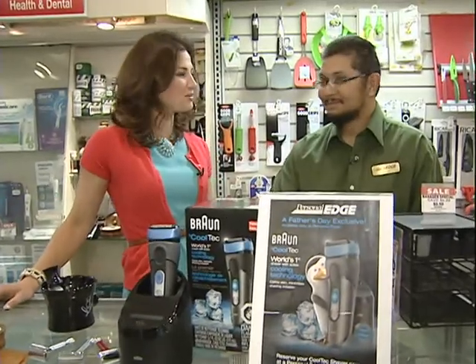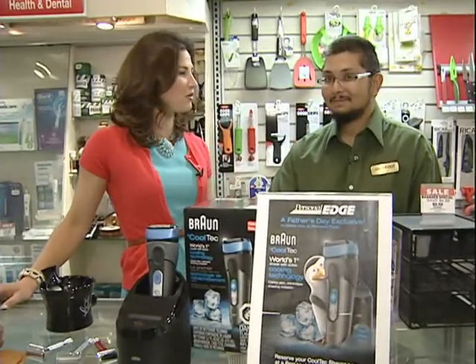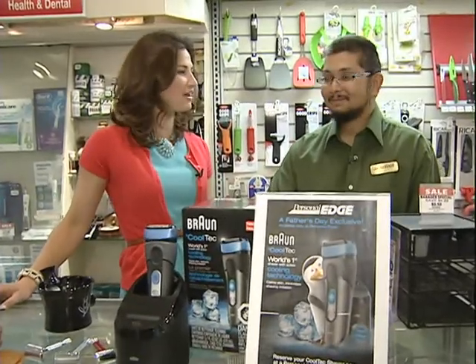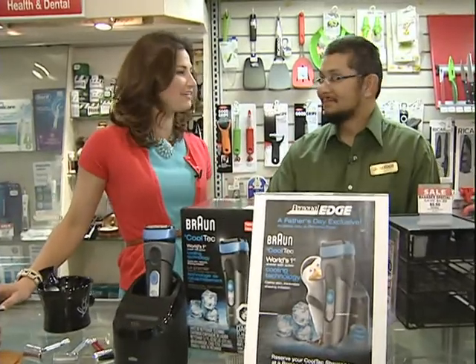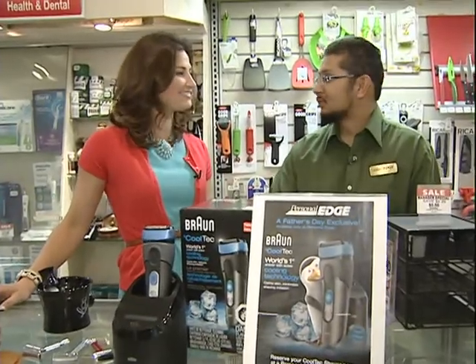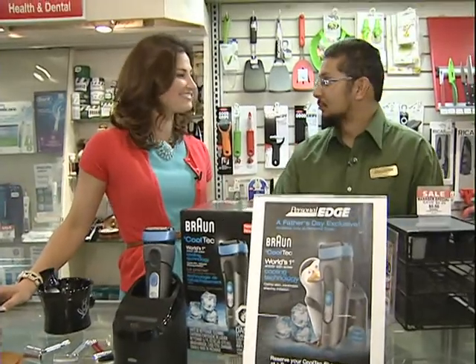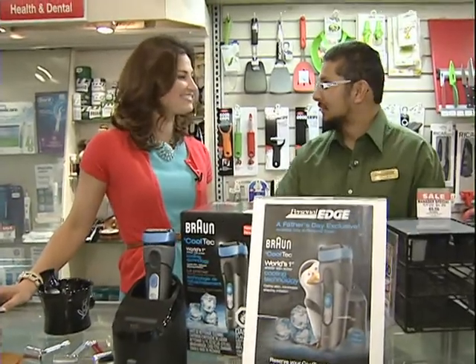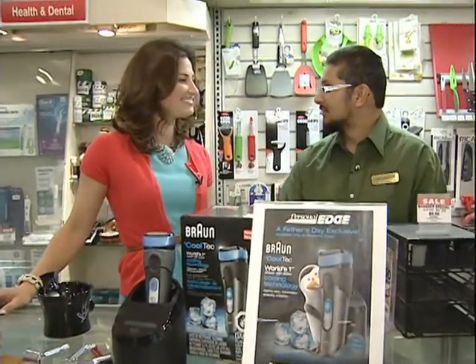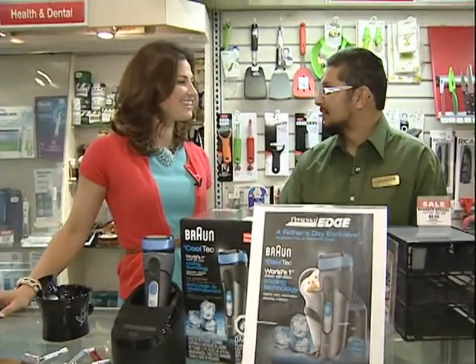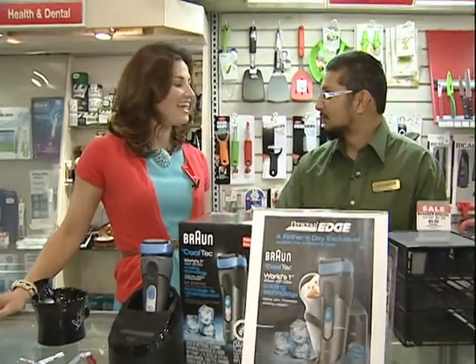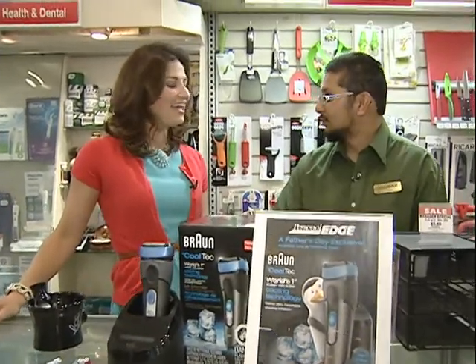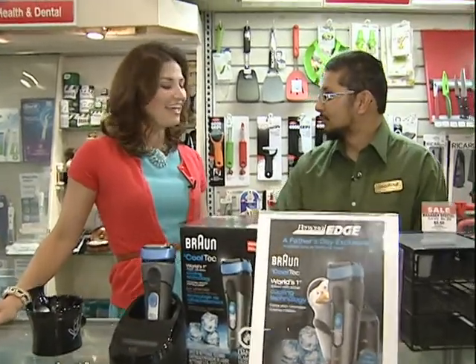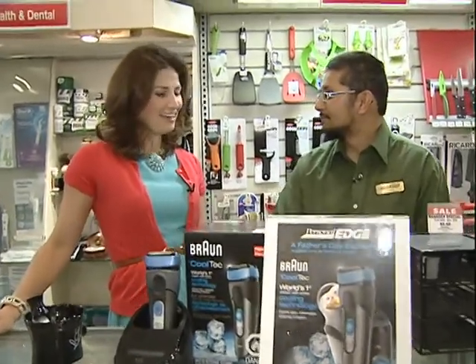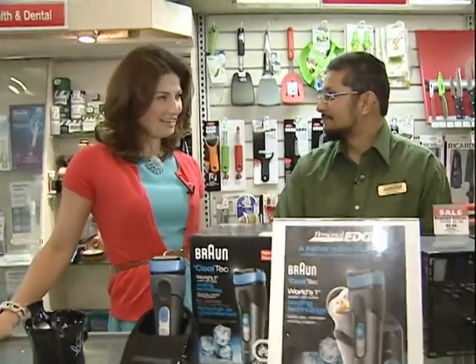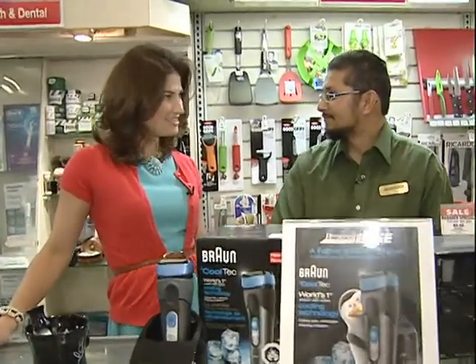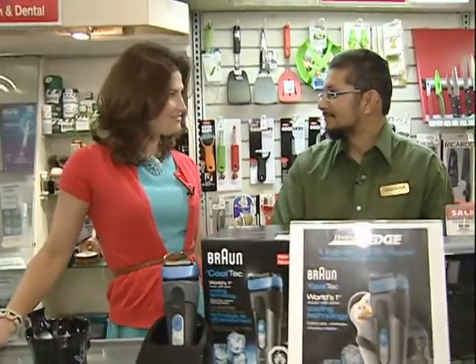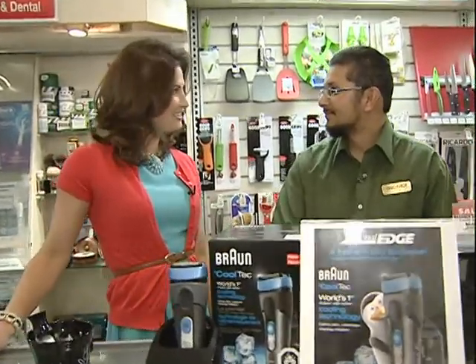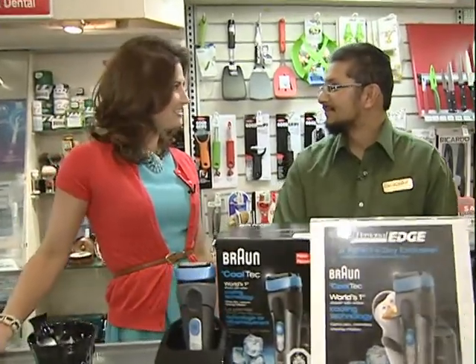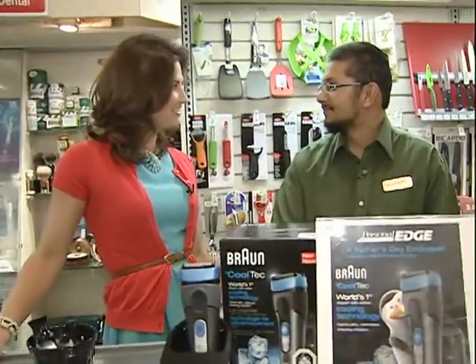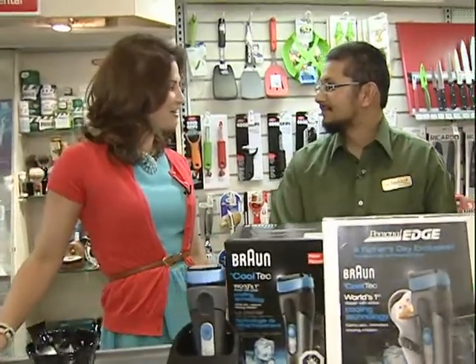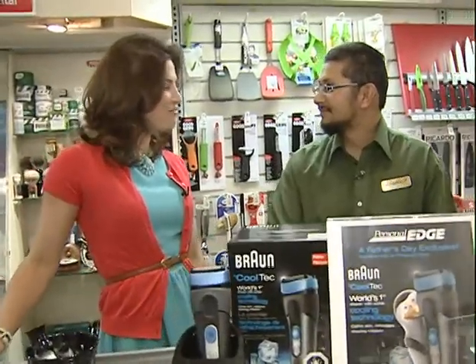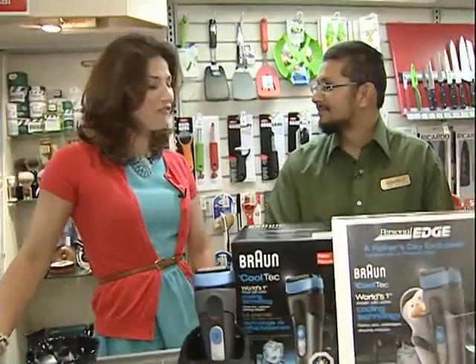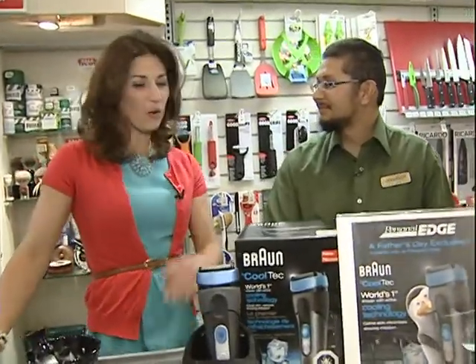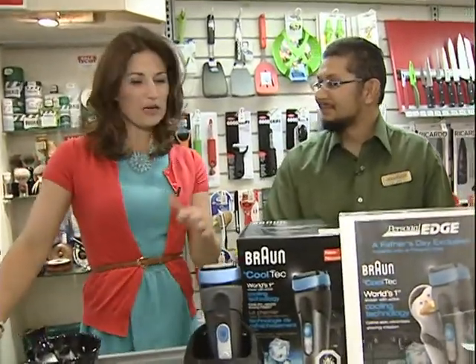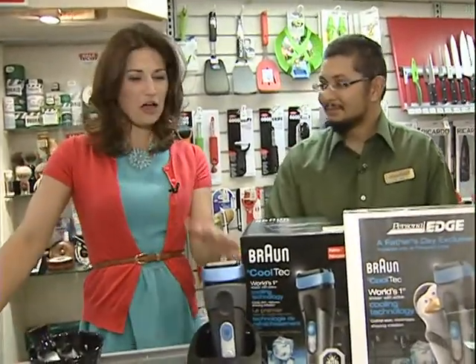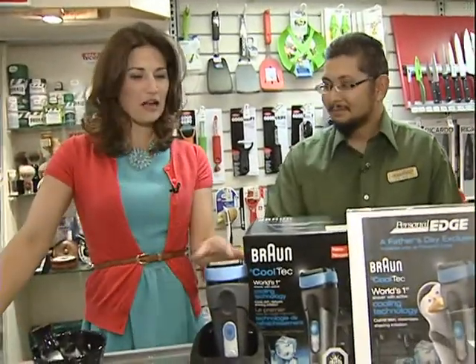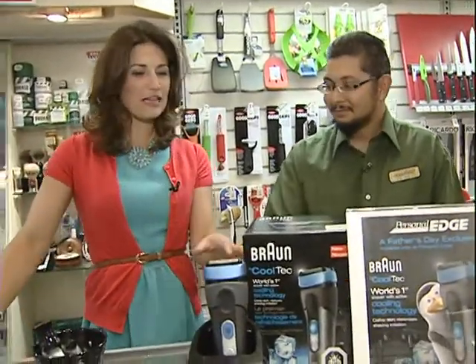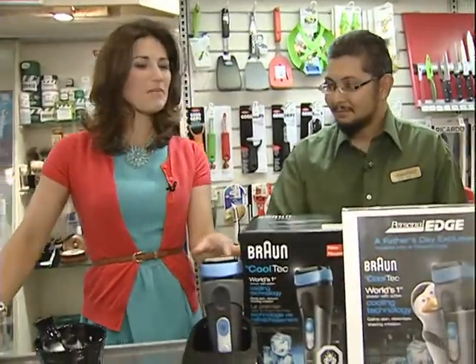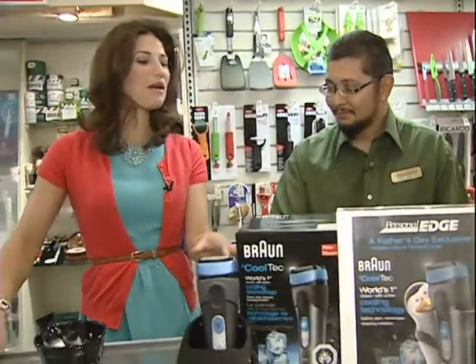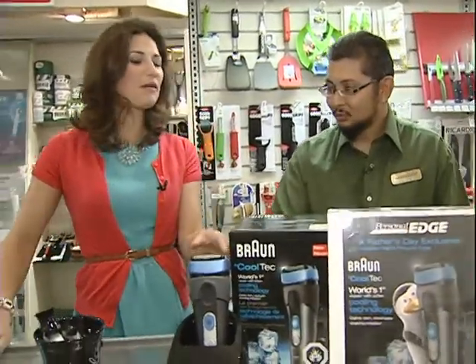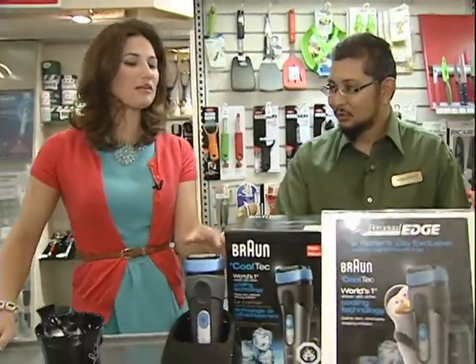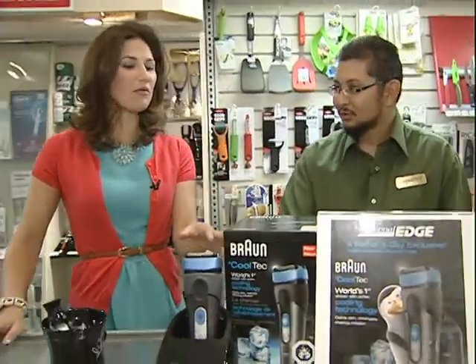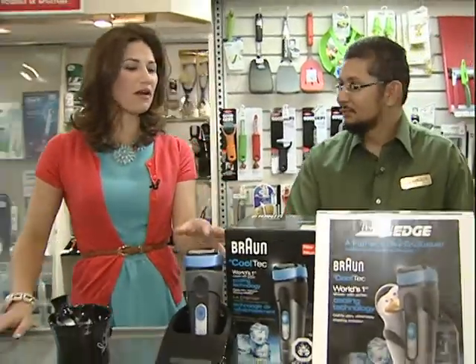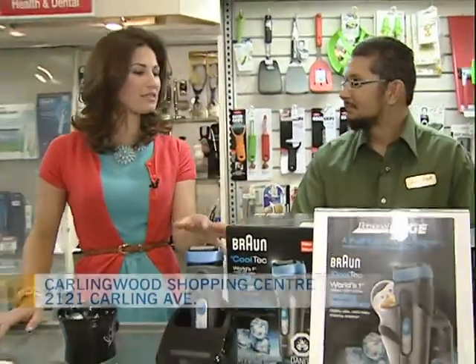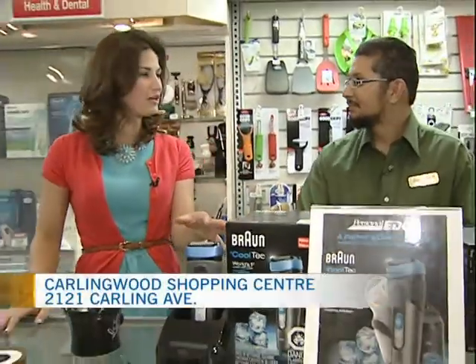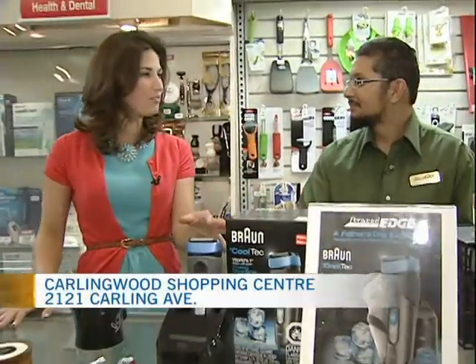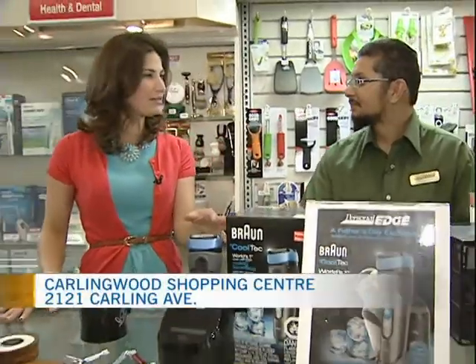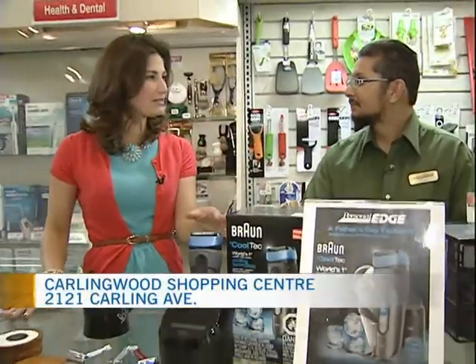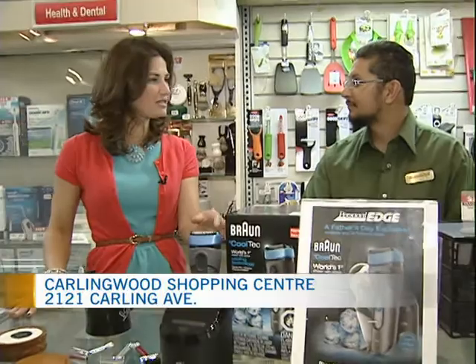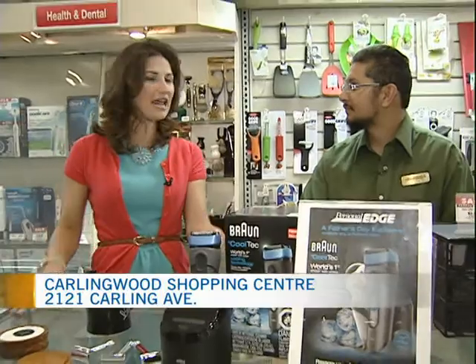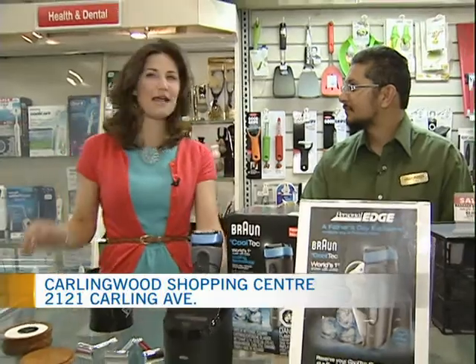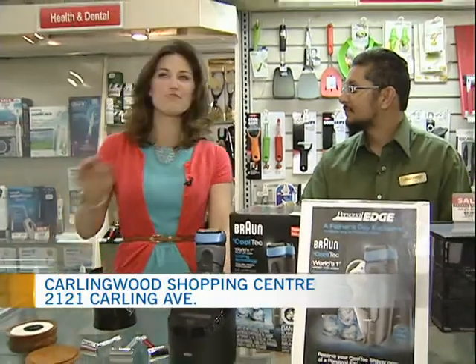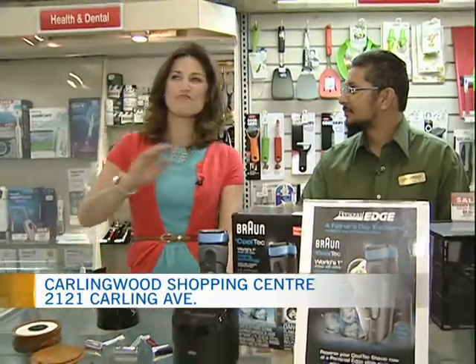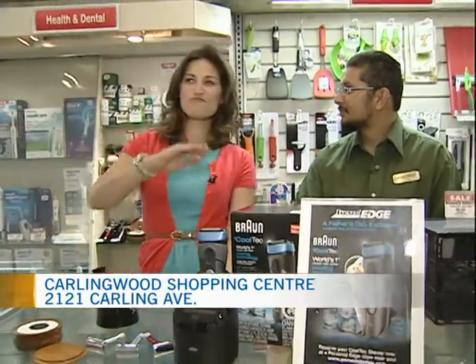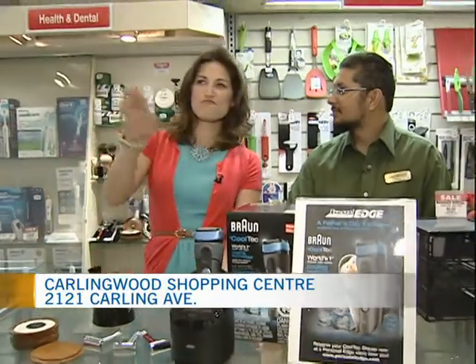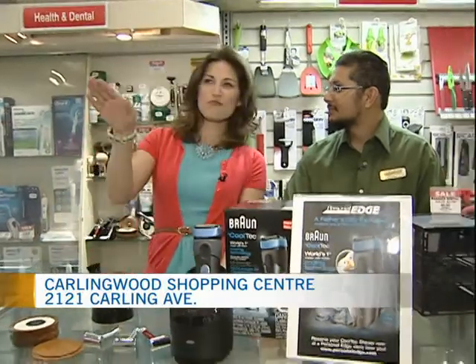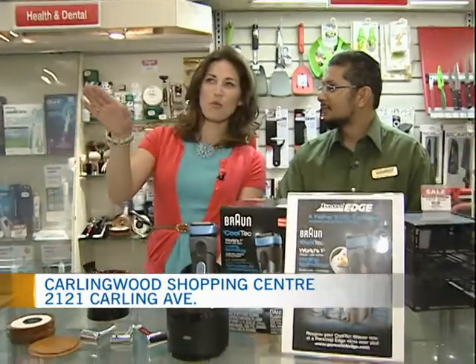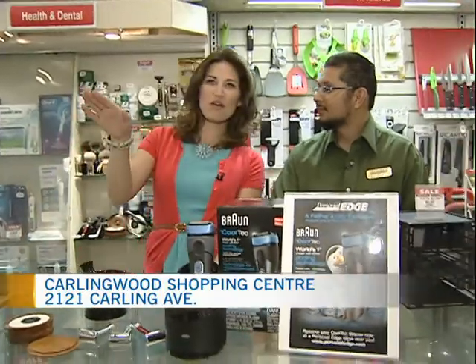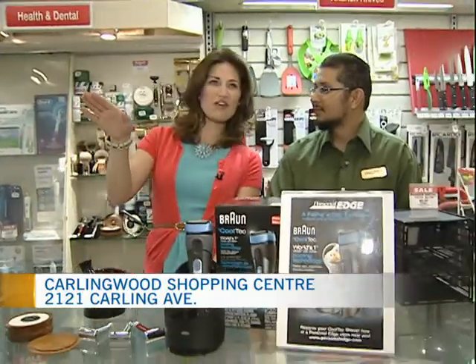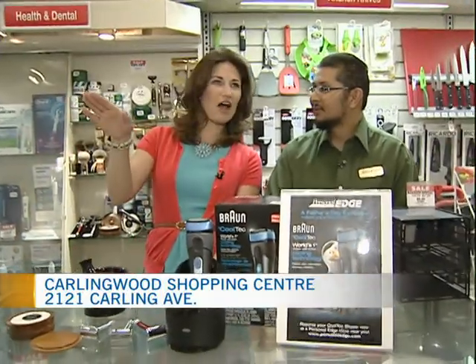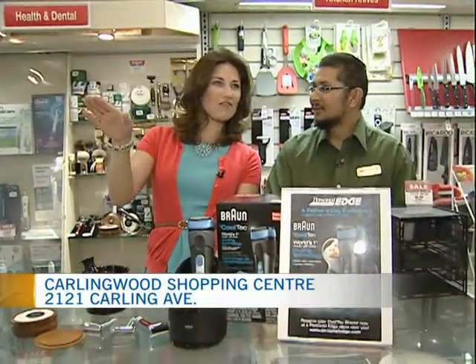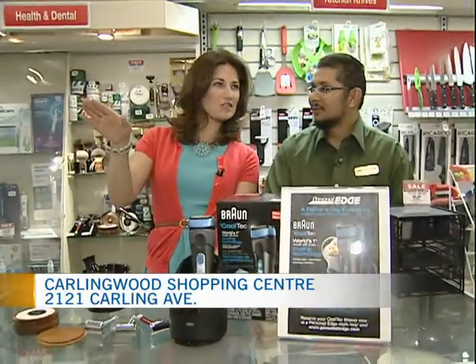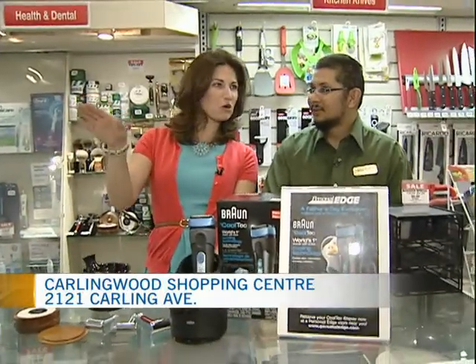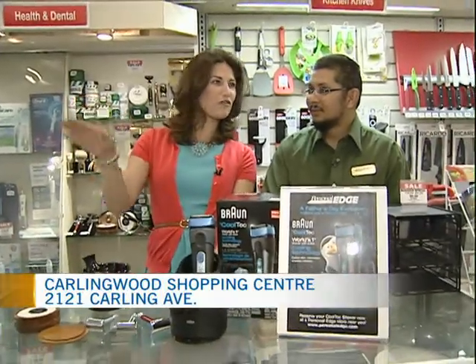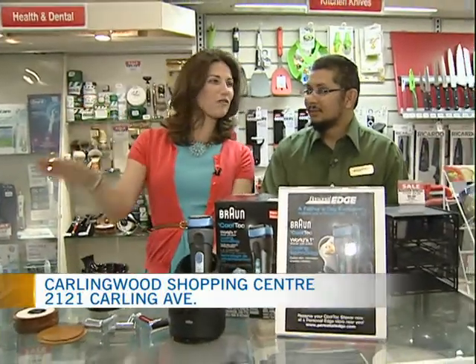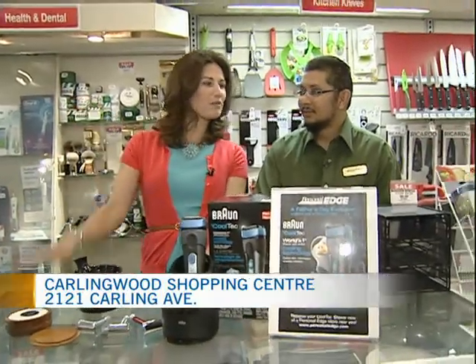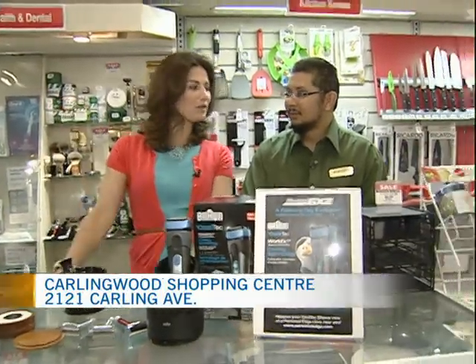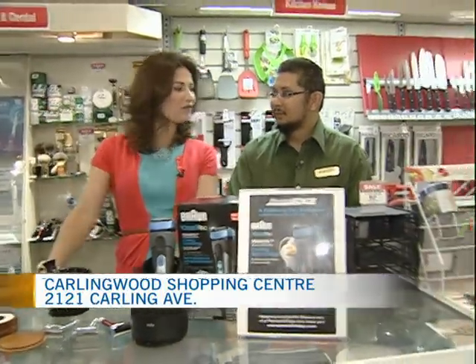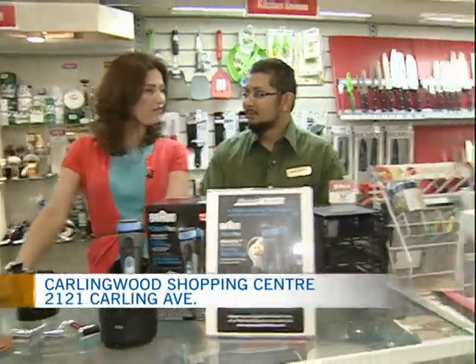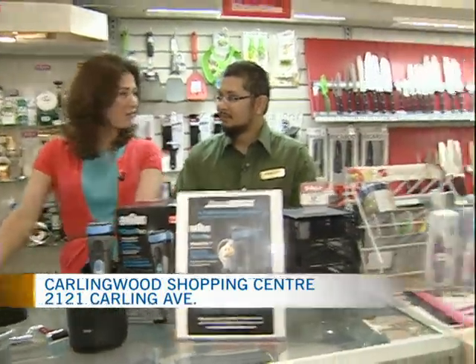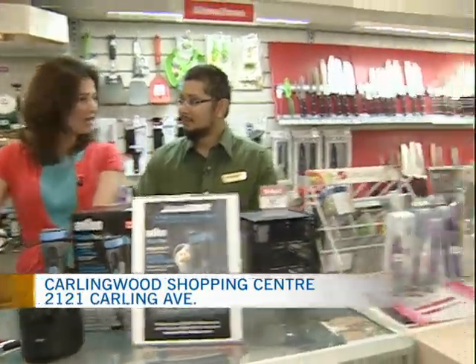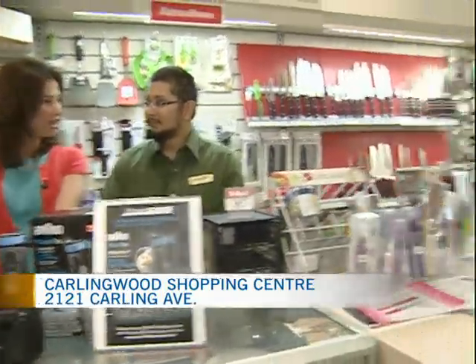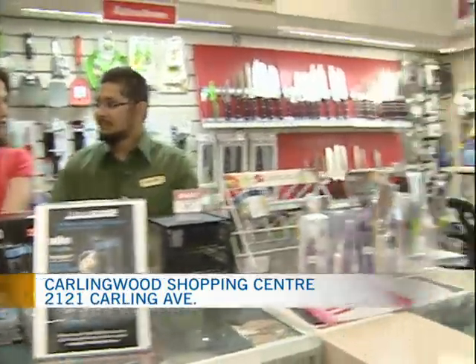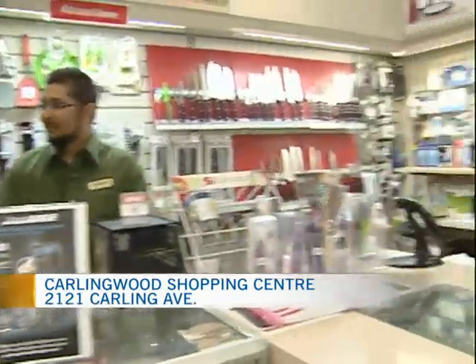Good morning. Good morning. Nice to meet you. Nice to meet you too. Before we talk a little bit about the products that you picked out today, what have you got in the store for people who have never been here before?